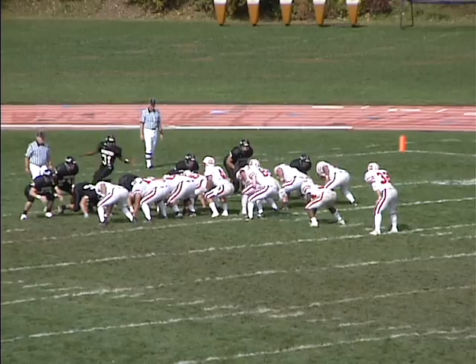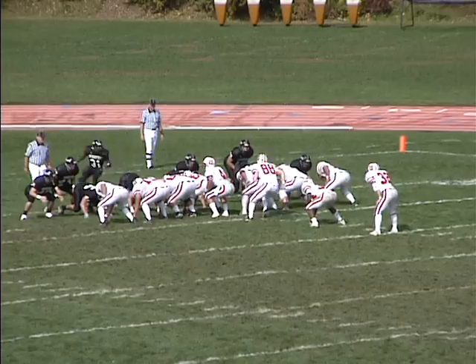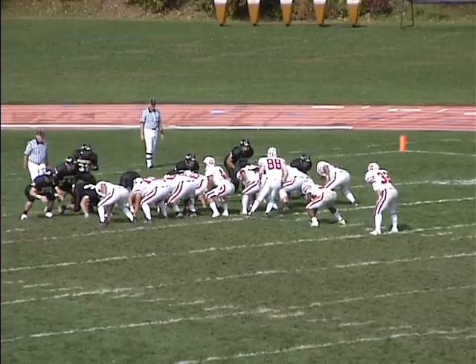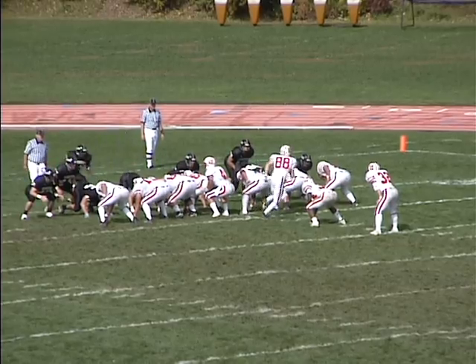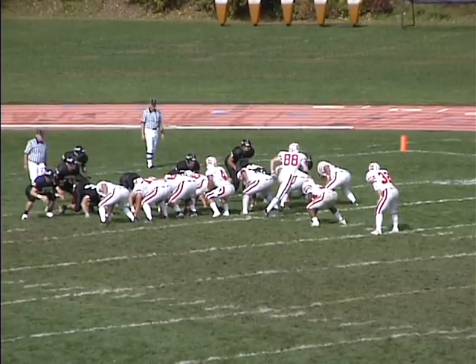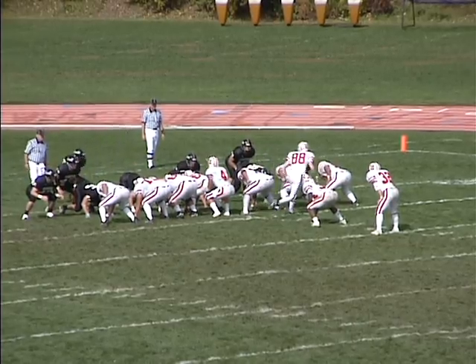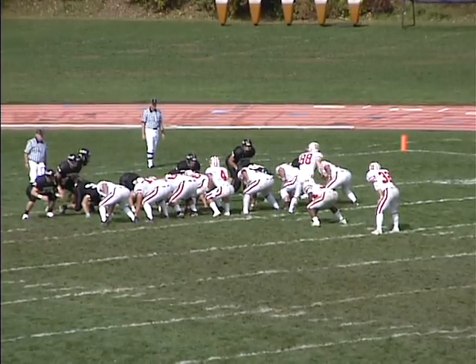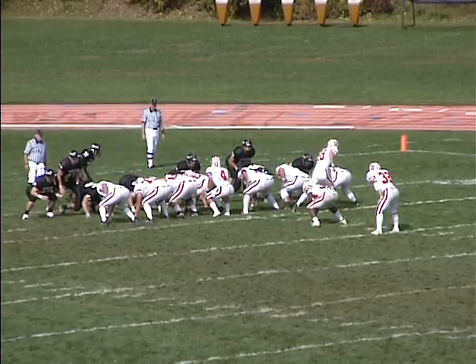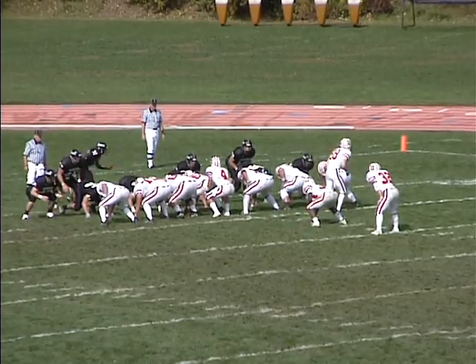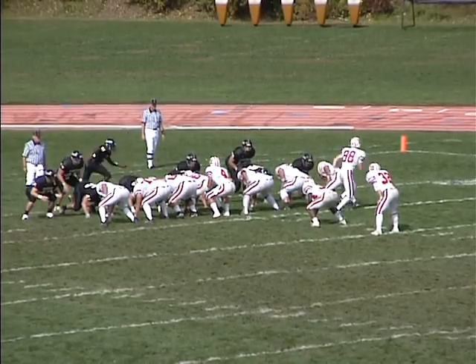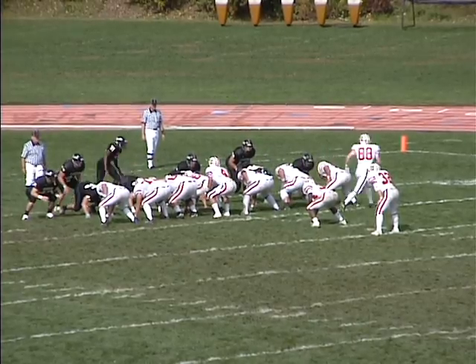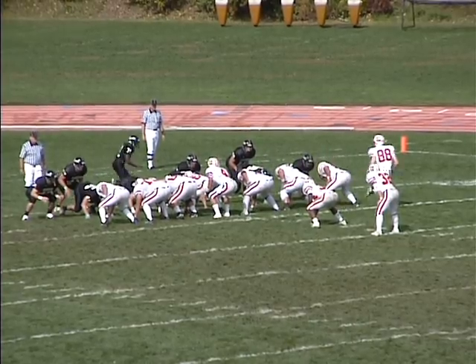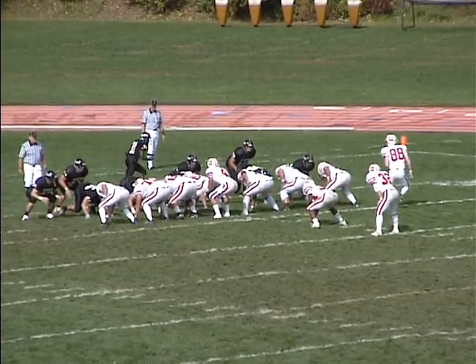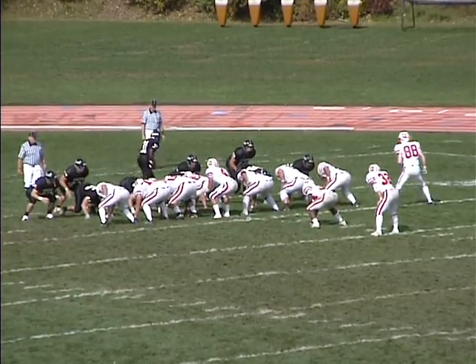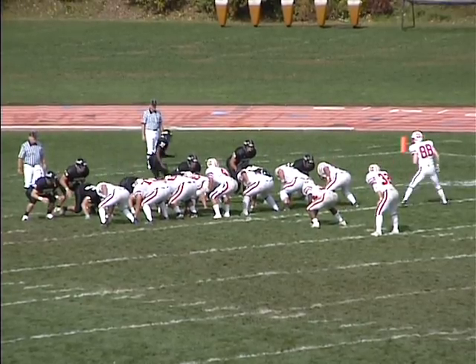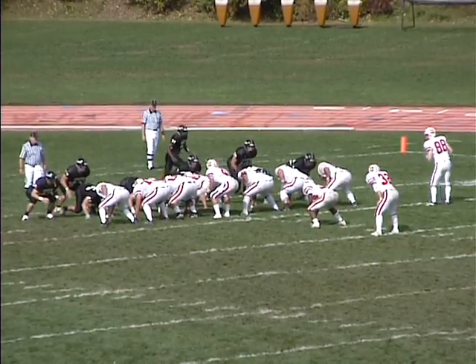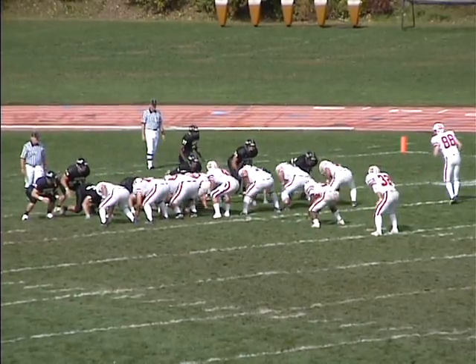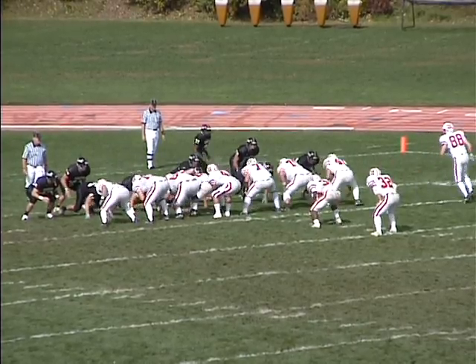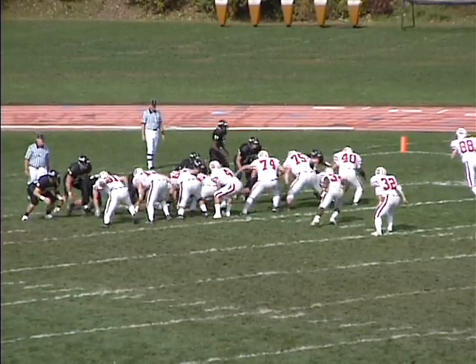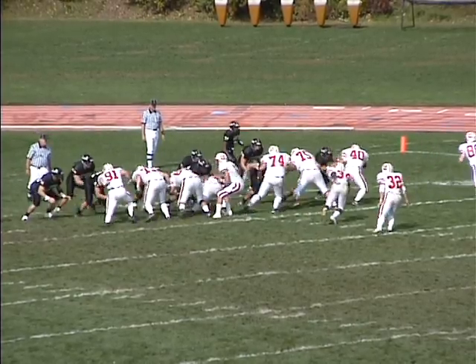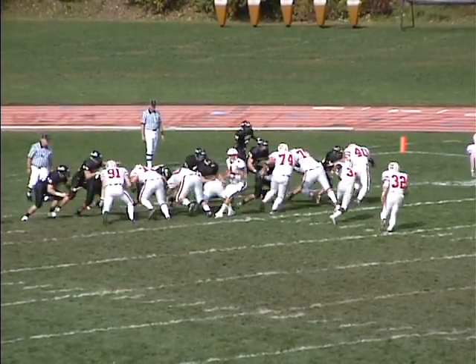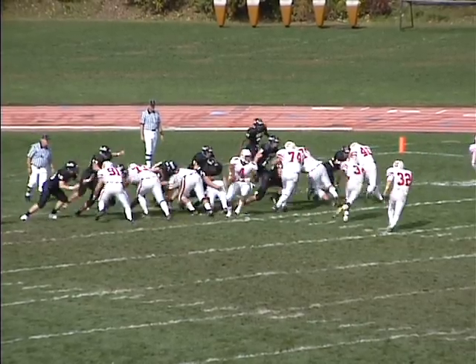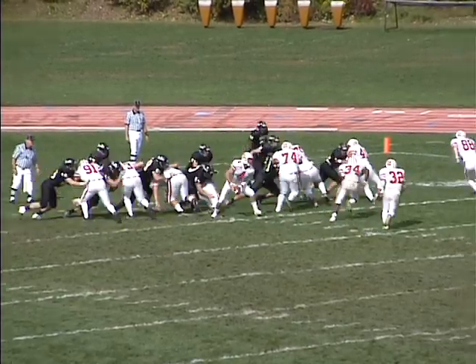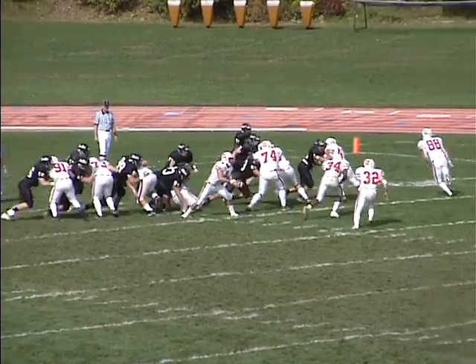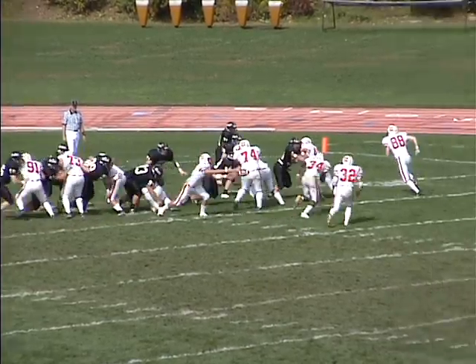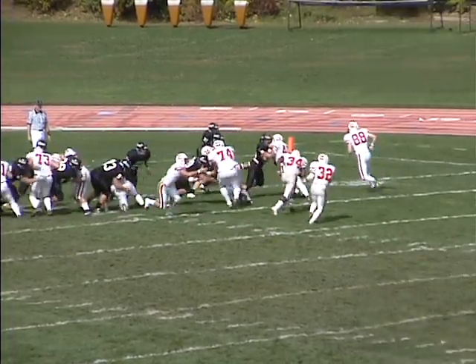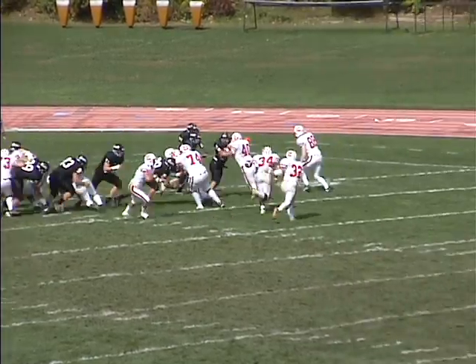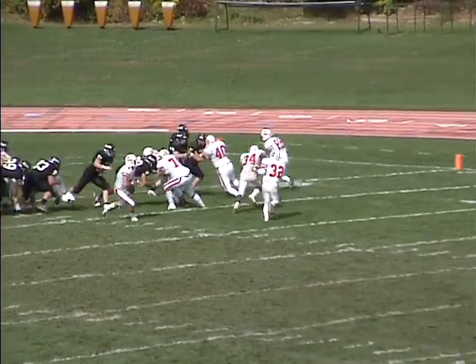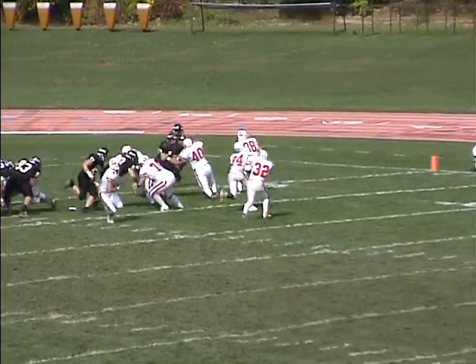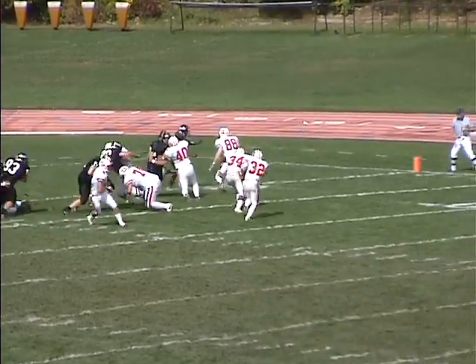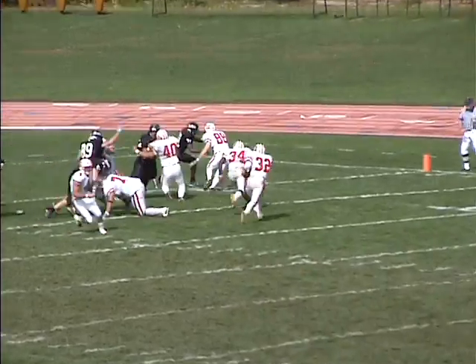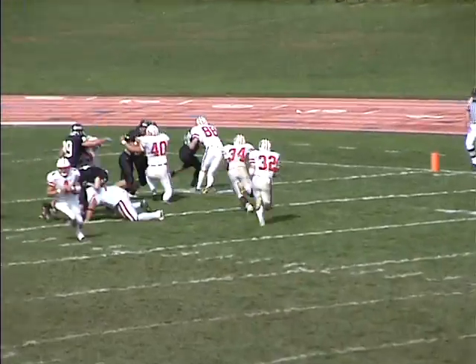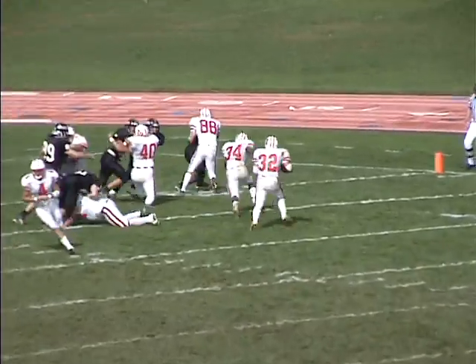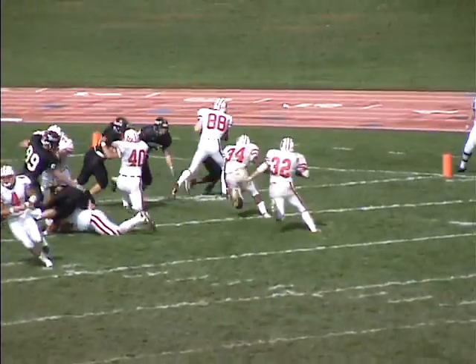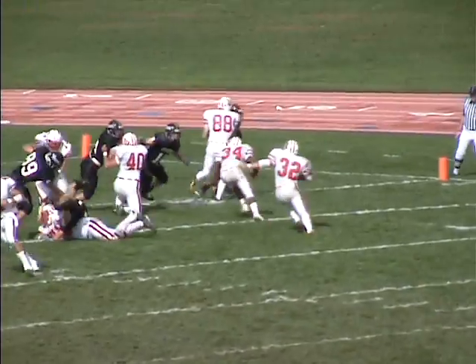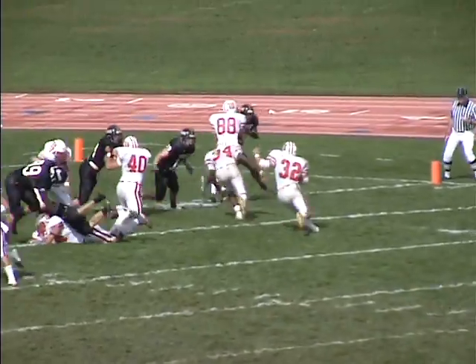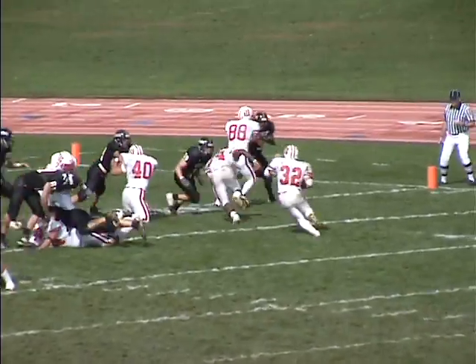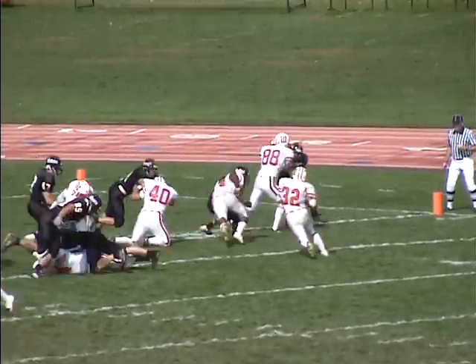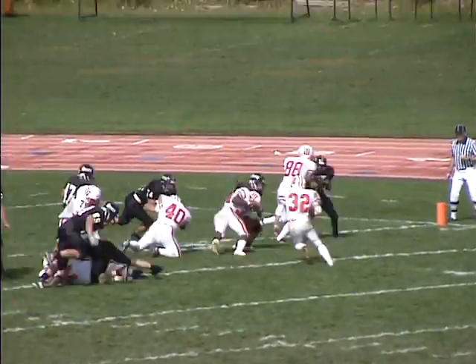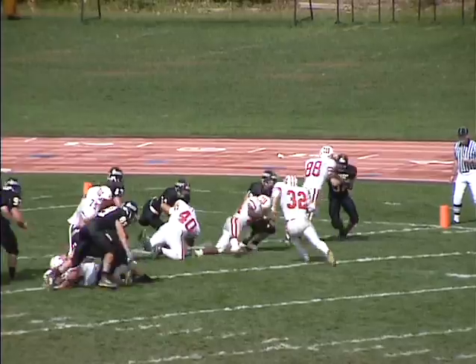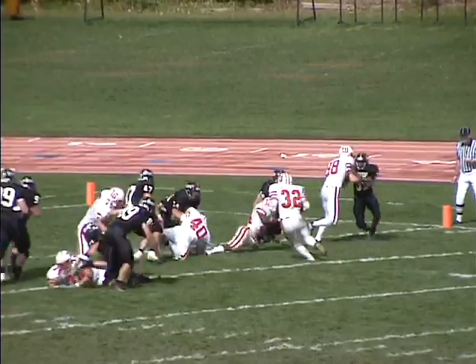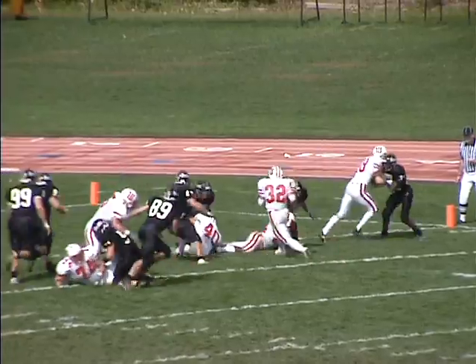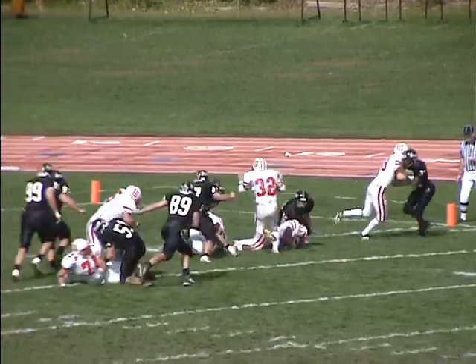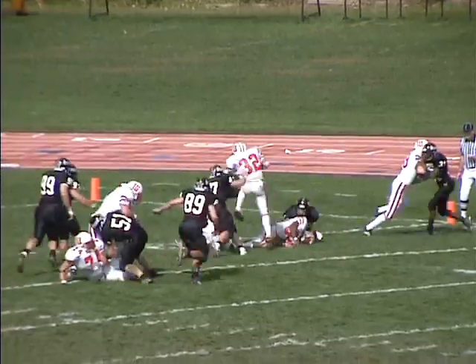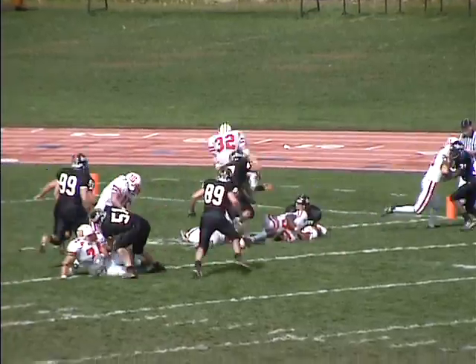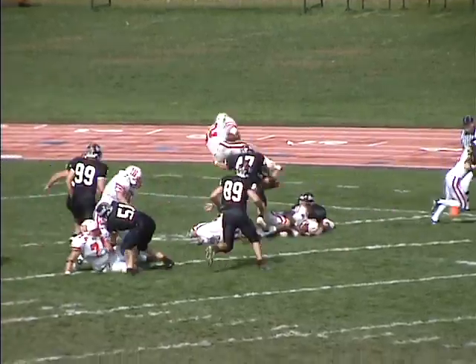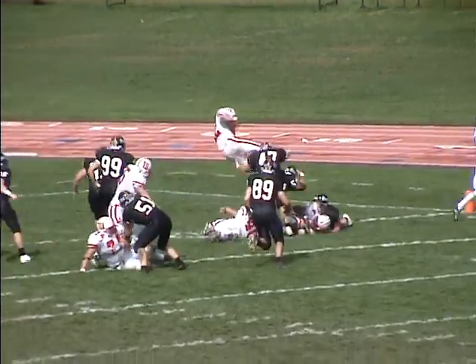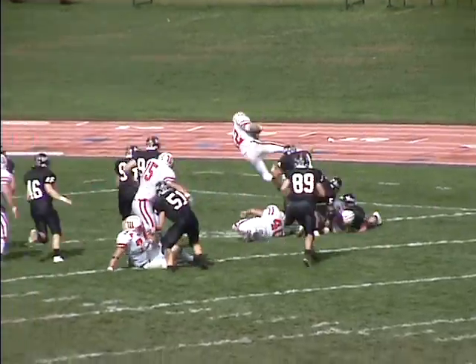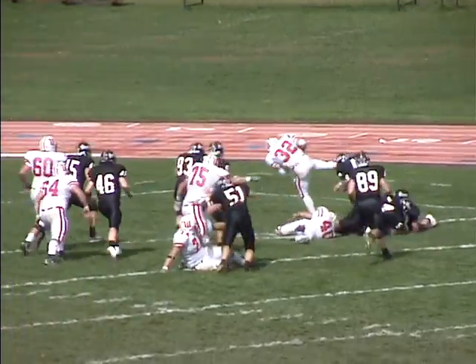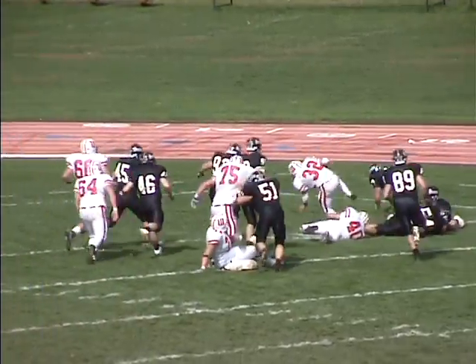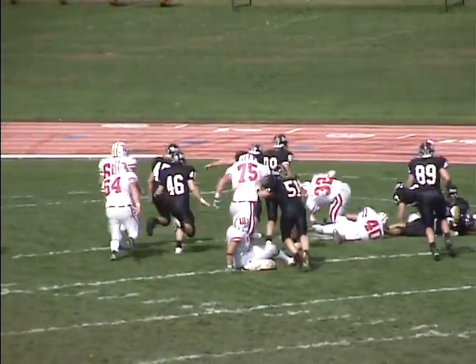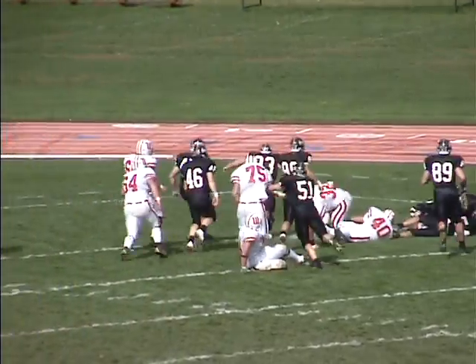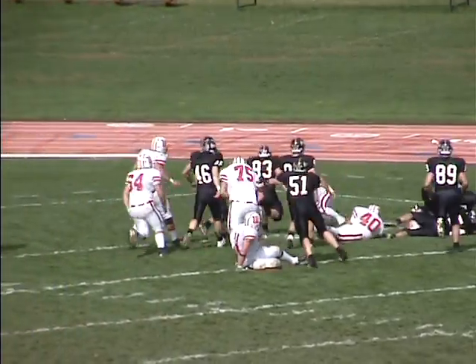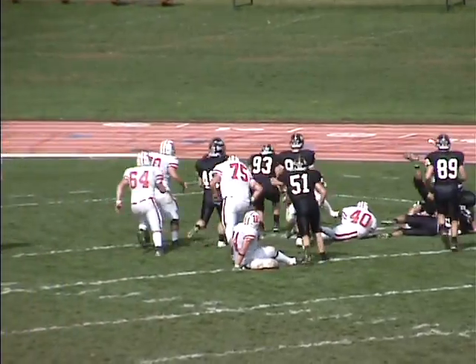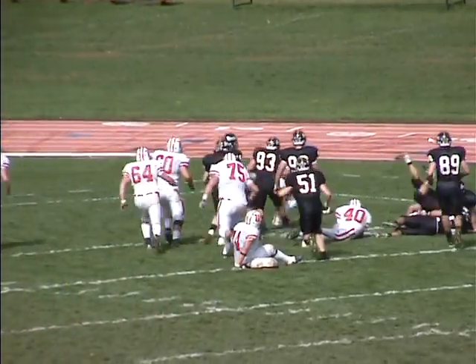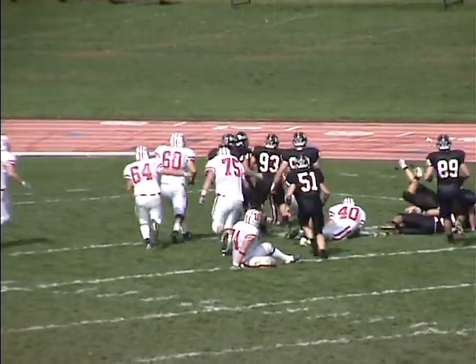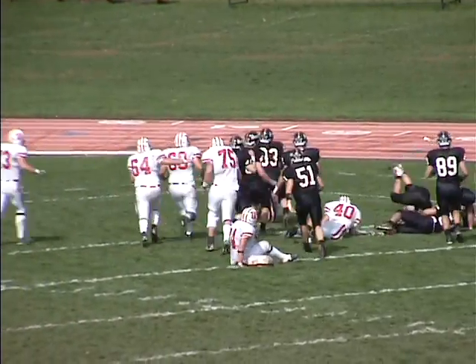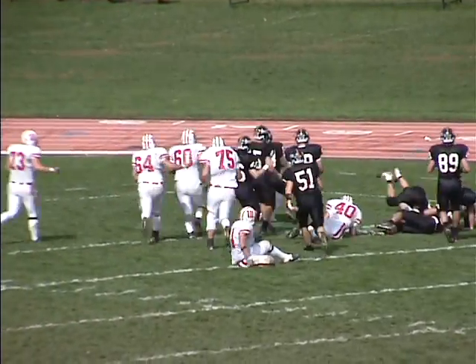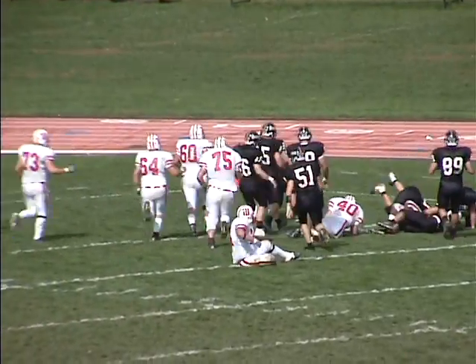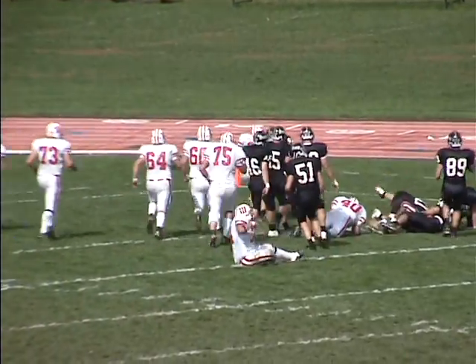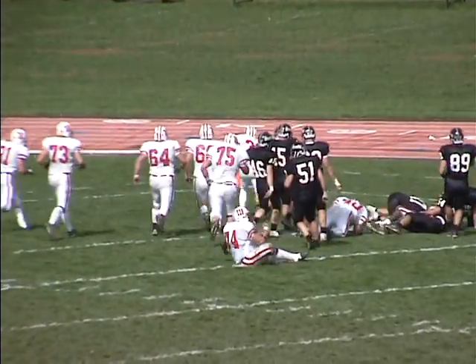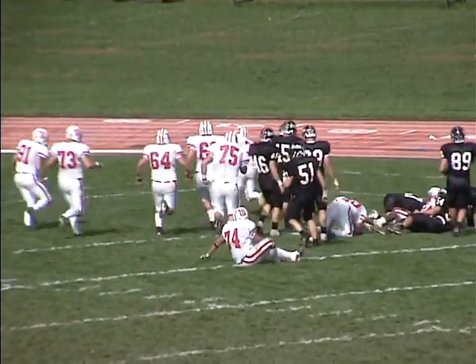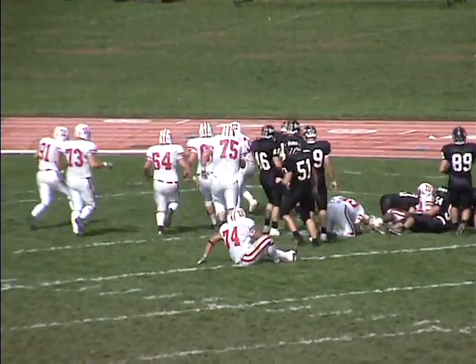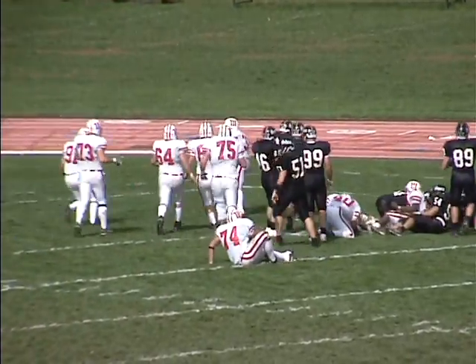McCoy goes in motion, then goes back to the far side, and the pitch goes to Grove. Far side at the 5, cuts it, and leaps into the end zone.